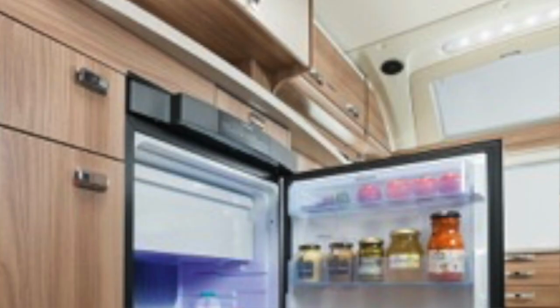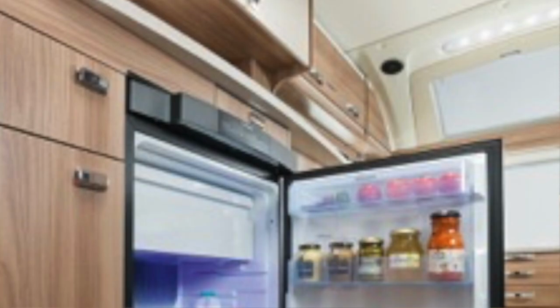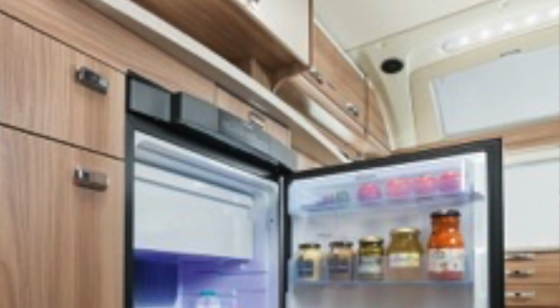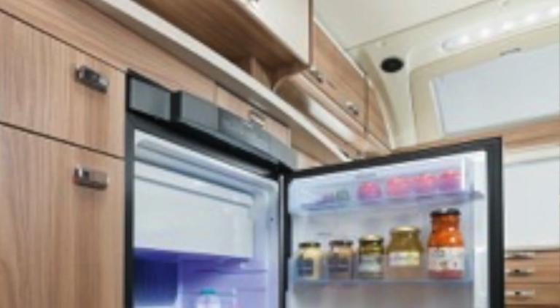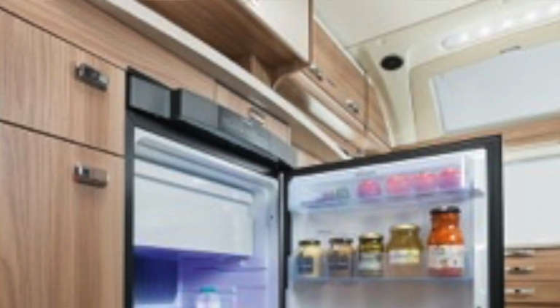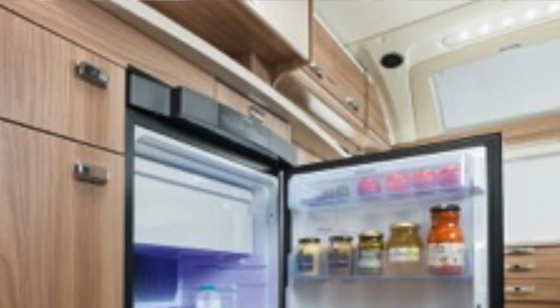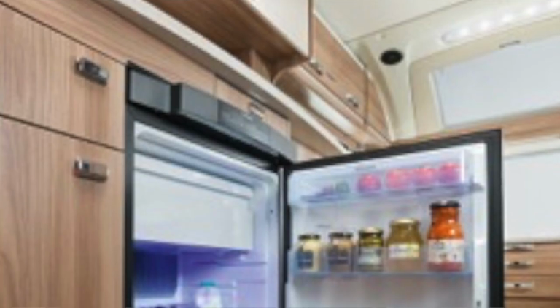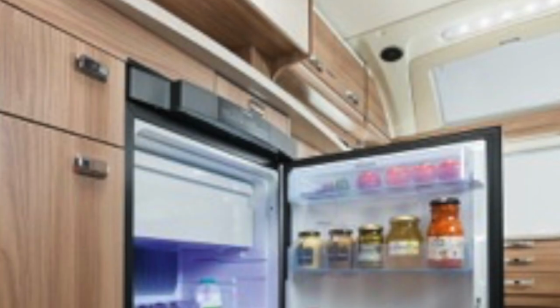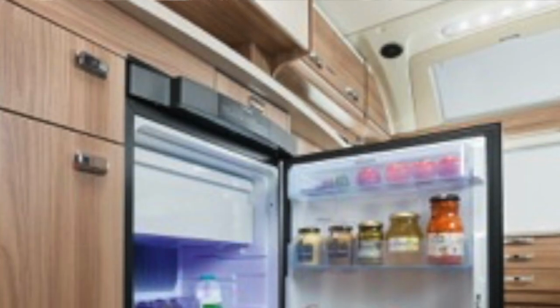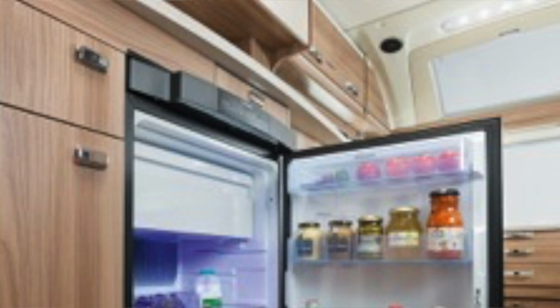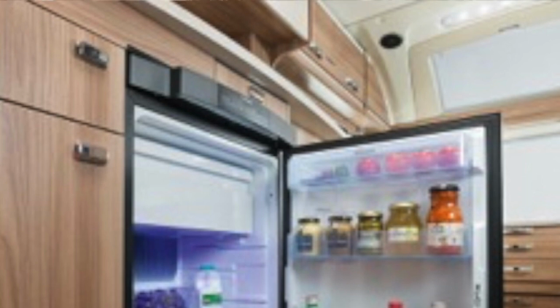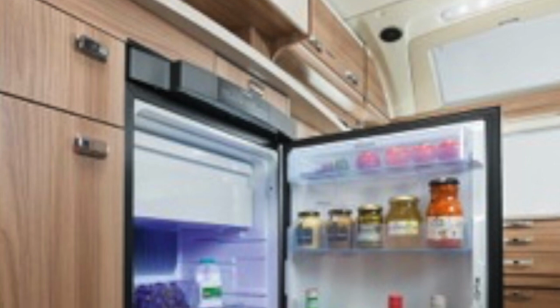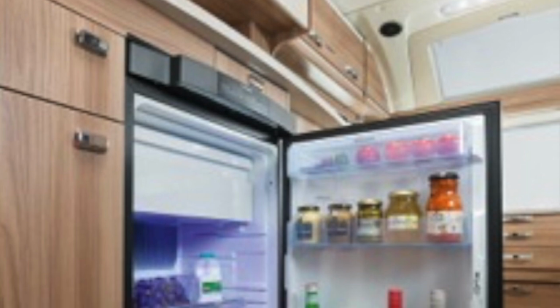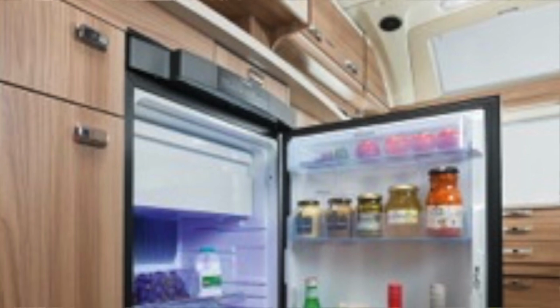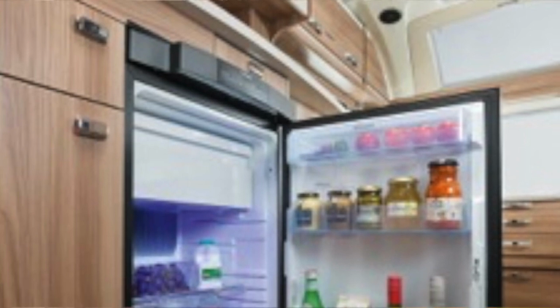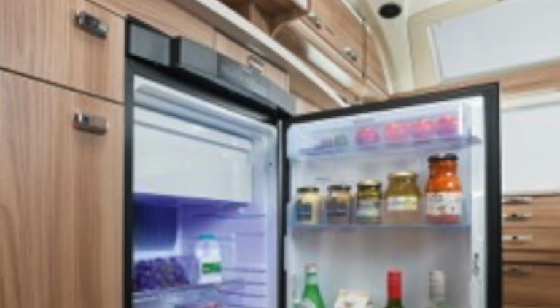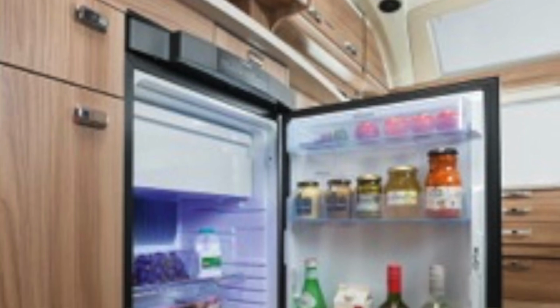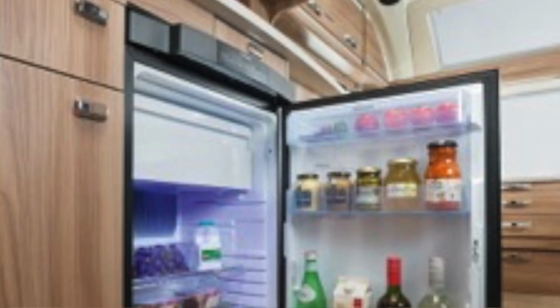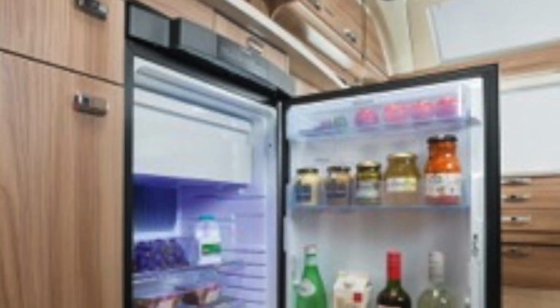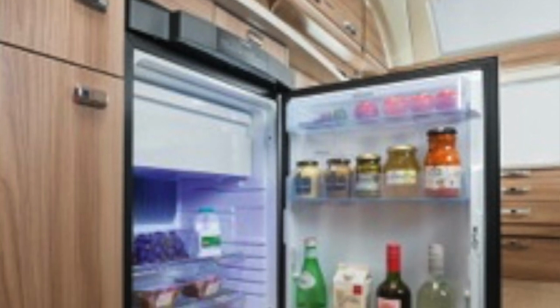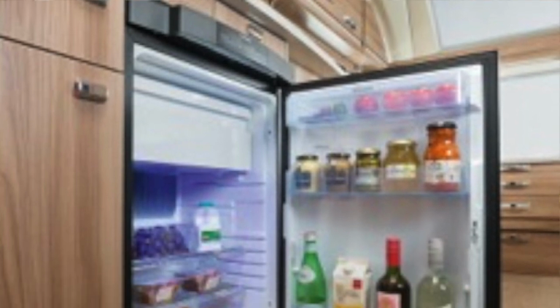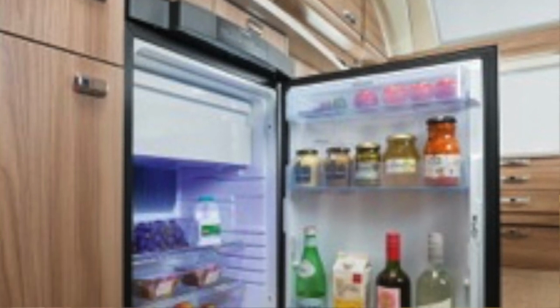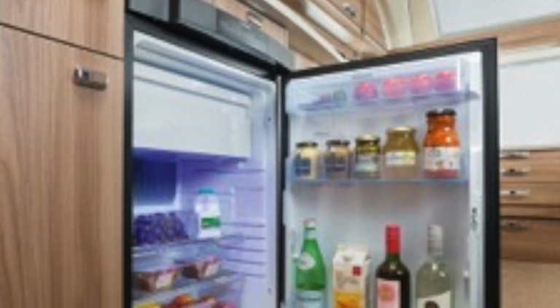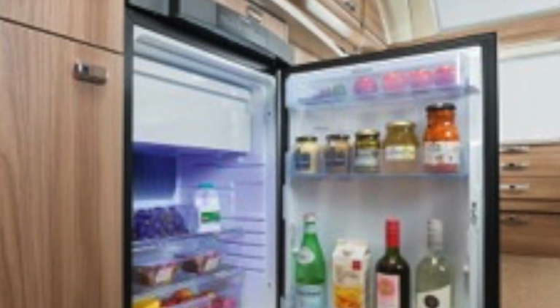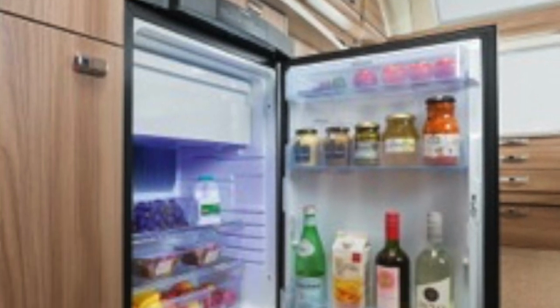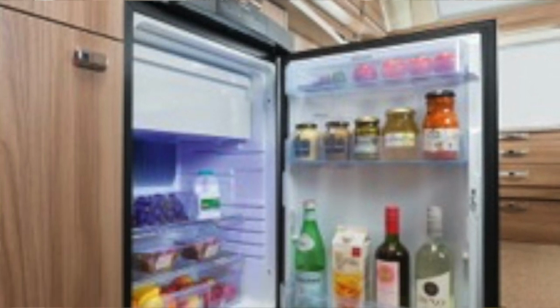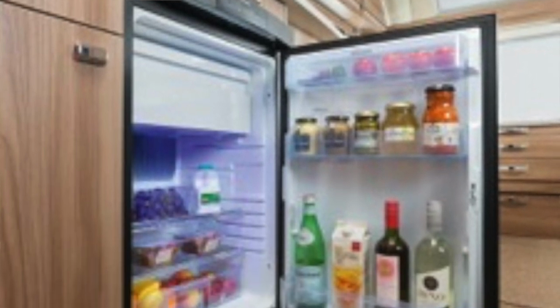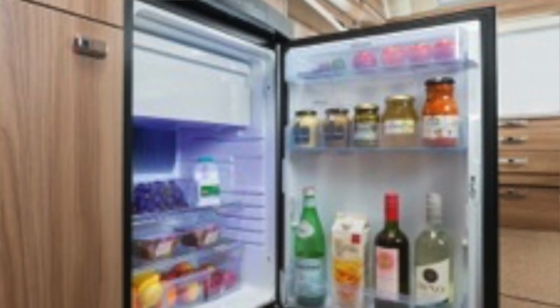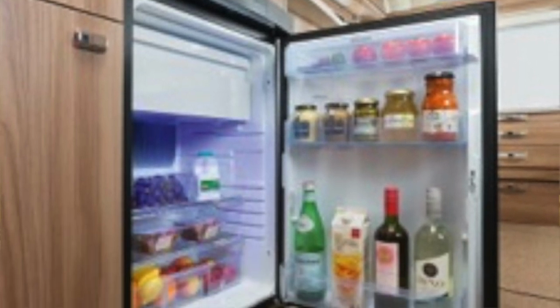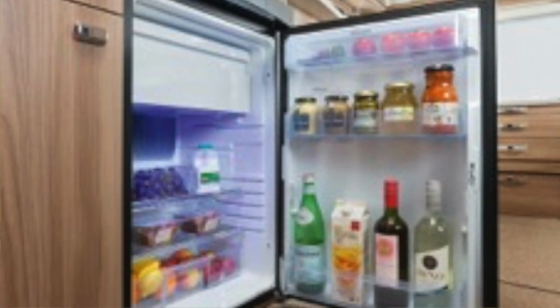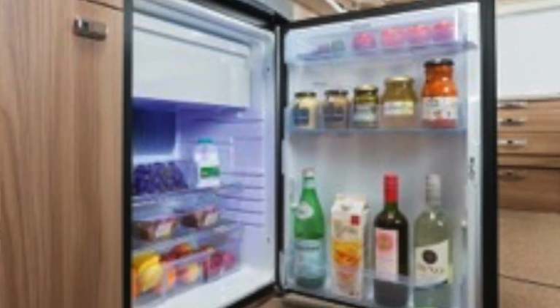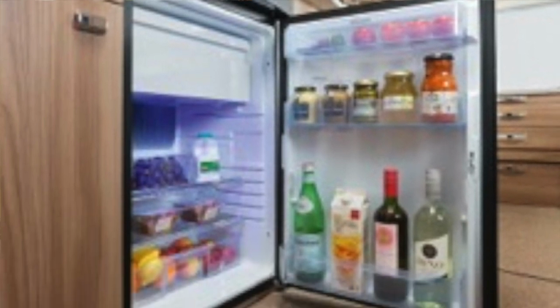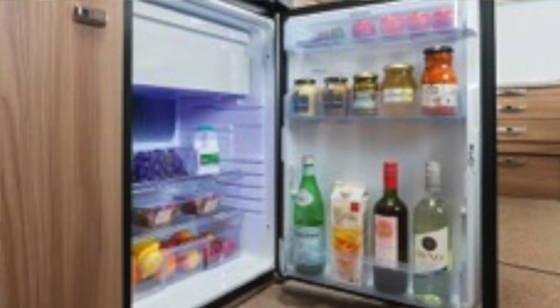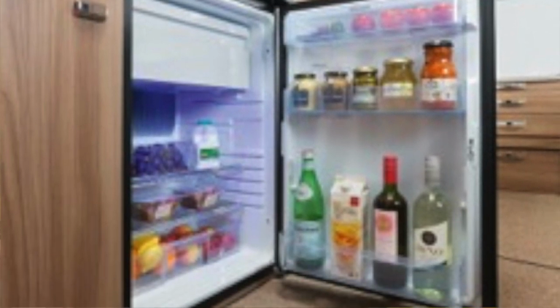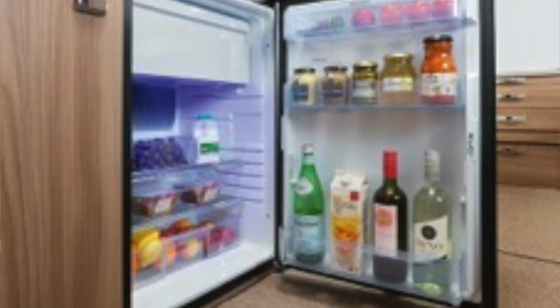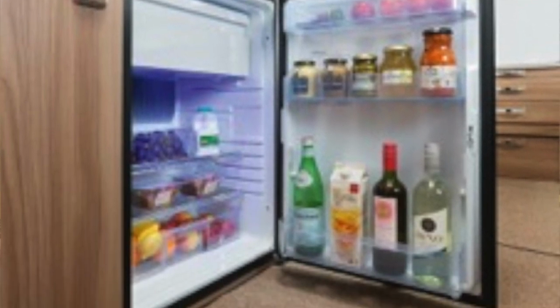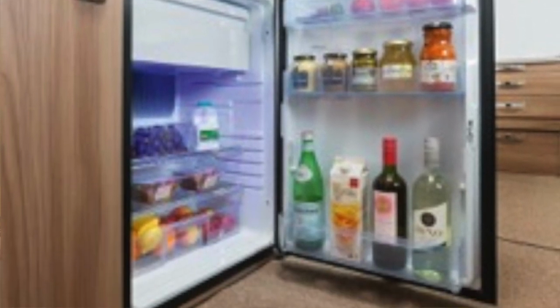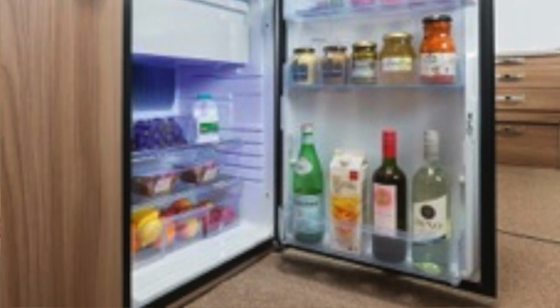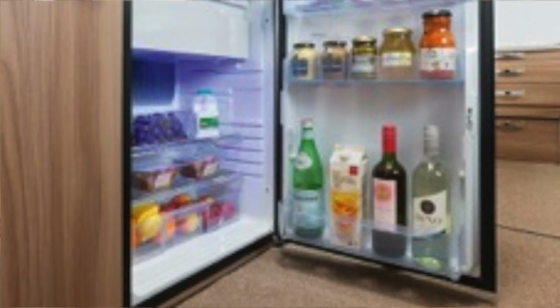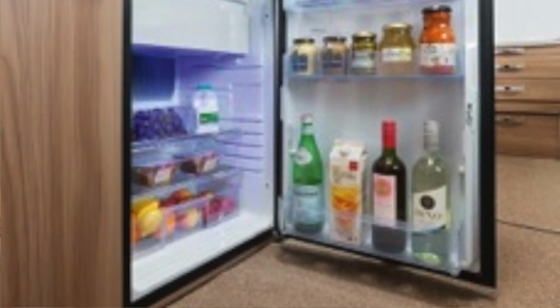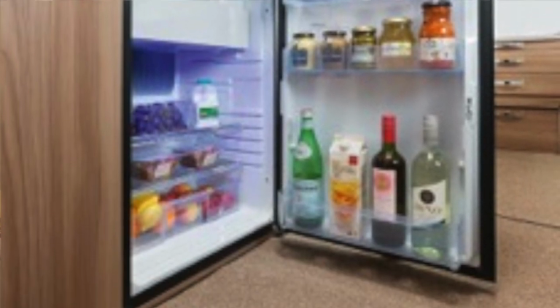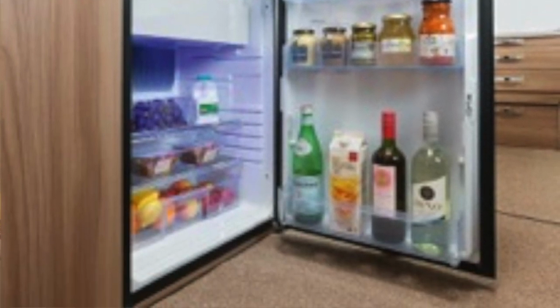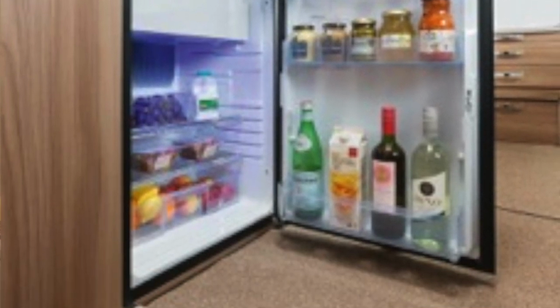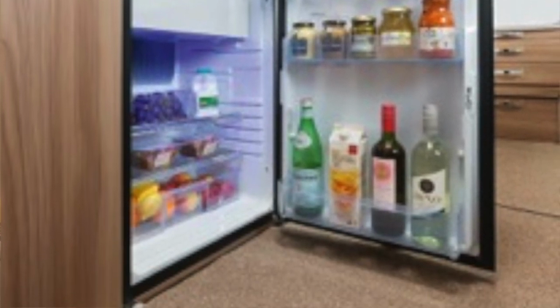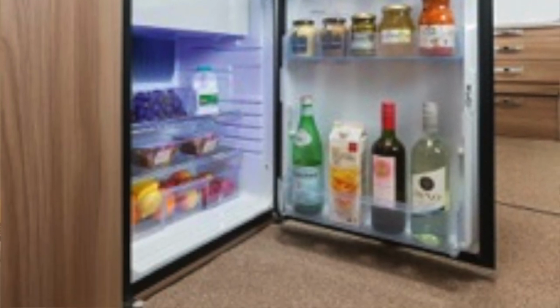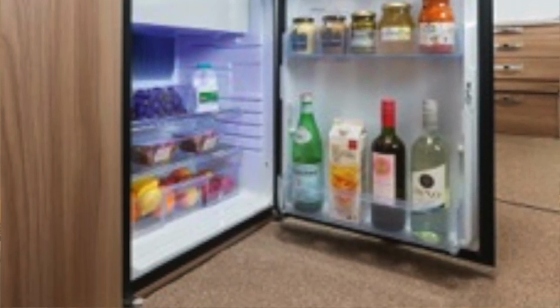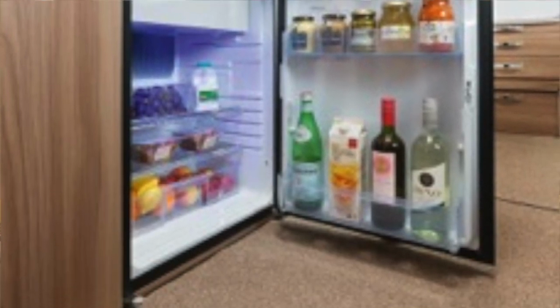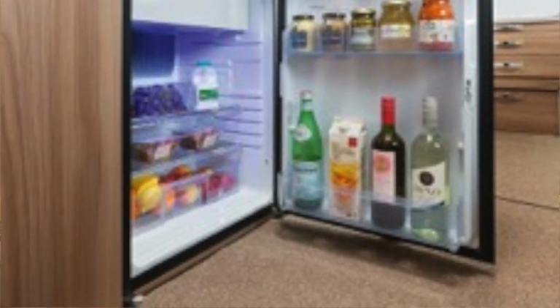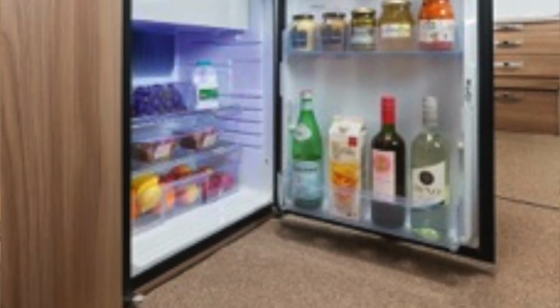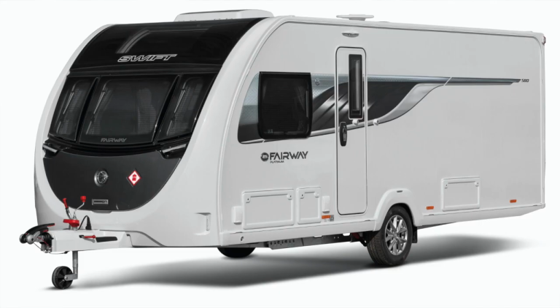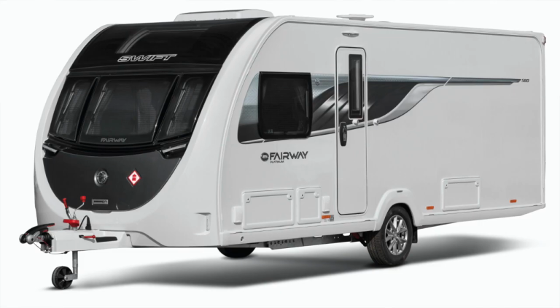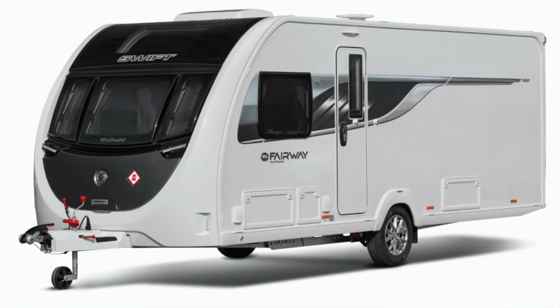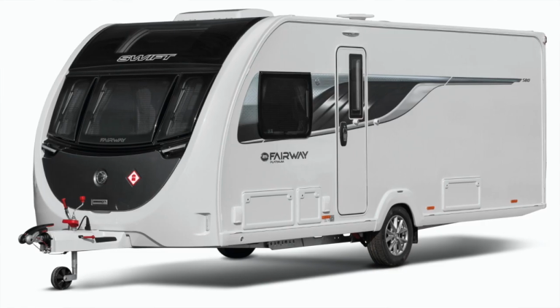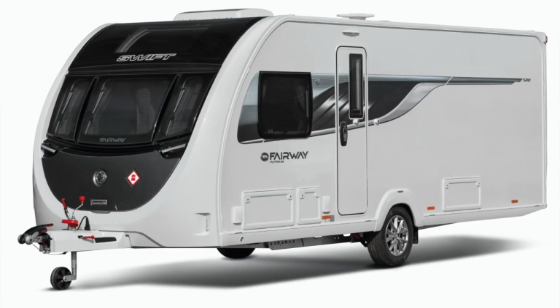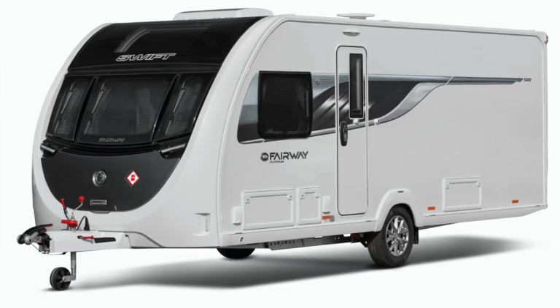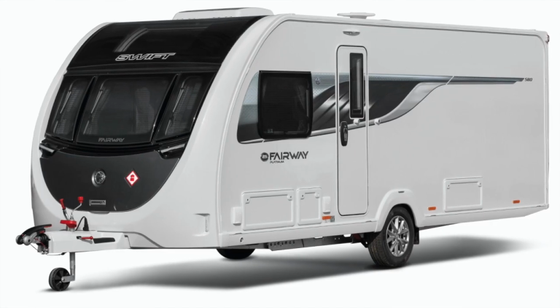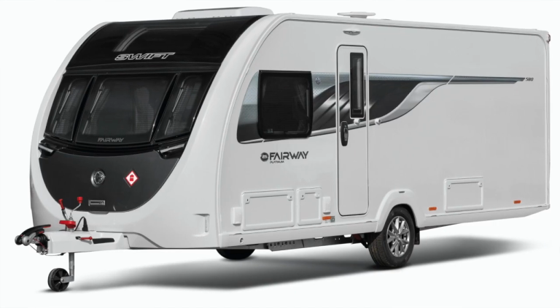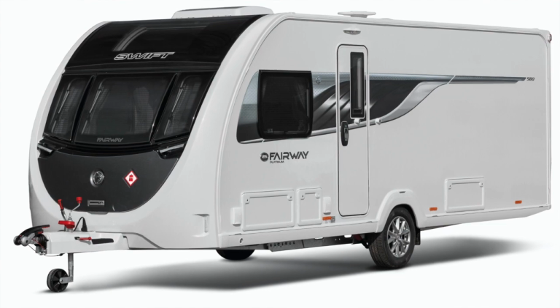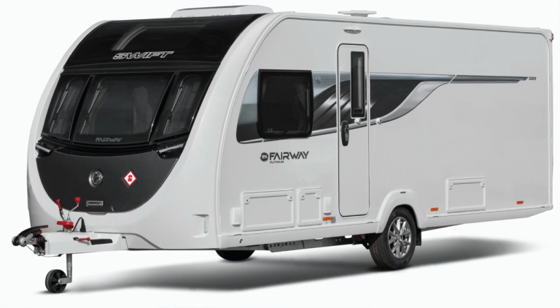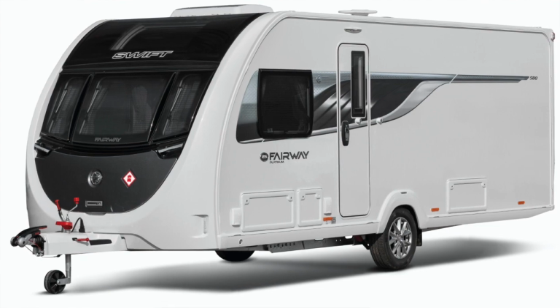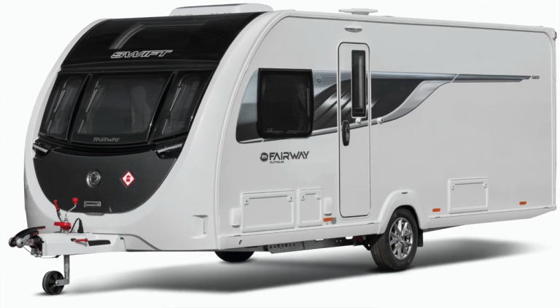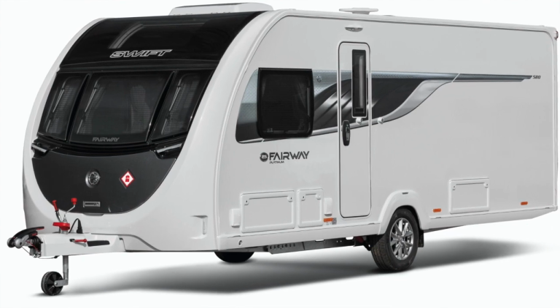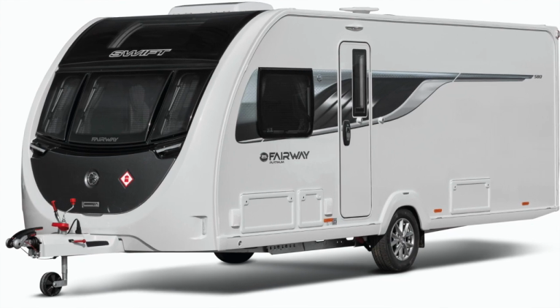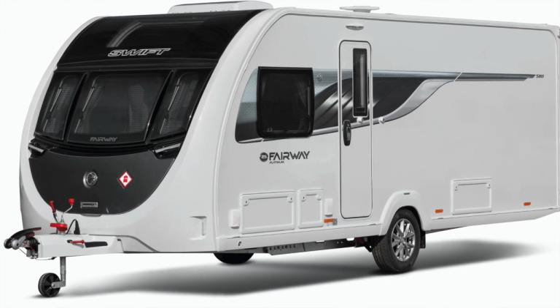There's an en route gas regulator that allows you to travel and keep your fridge on gas. Each caravan also has unique graphics.